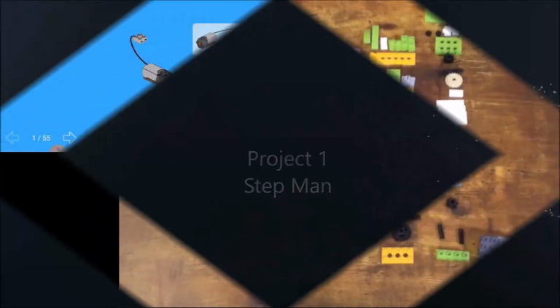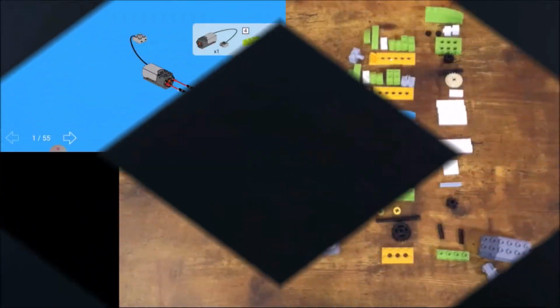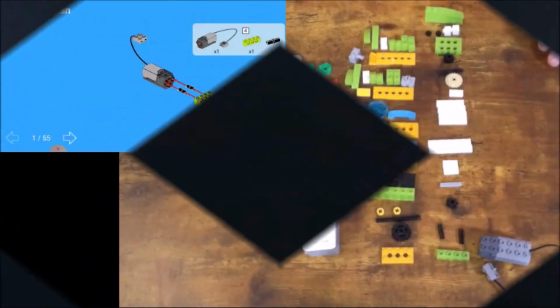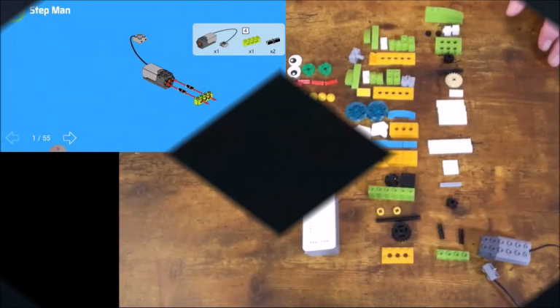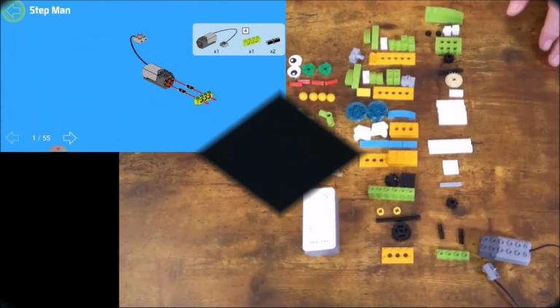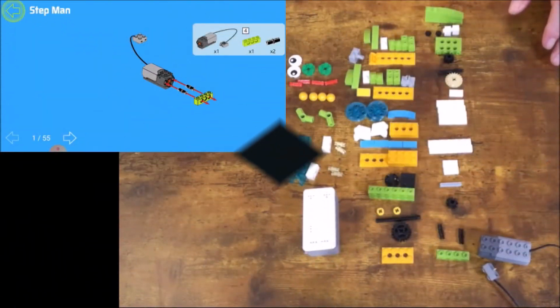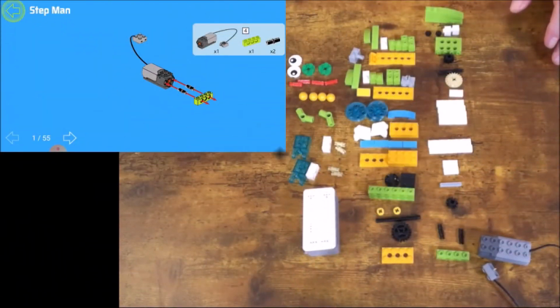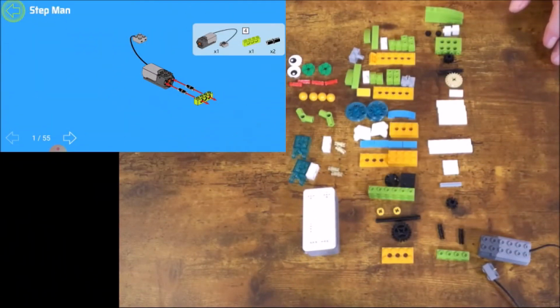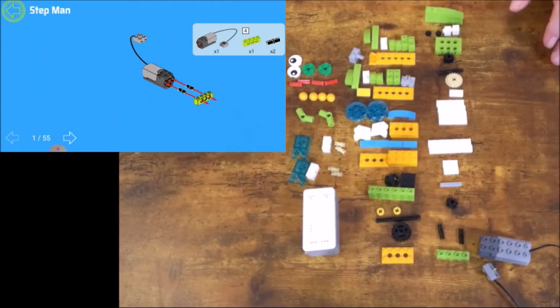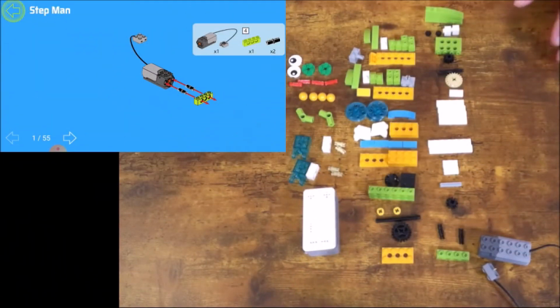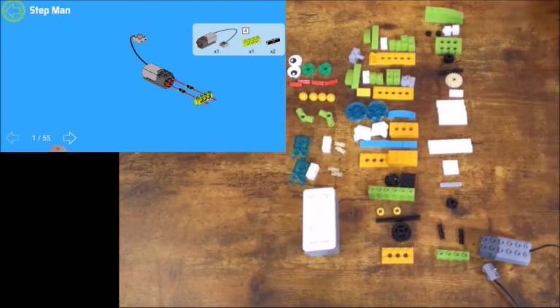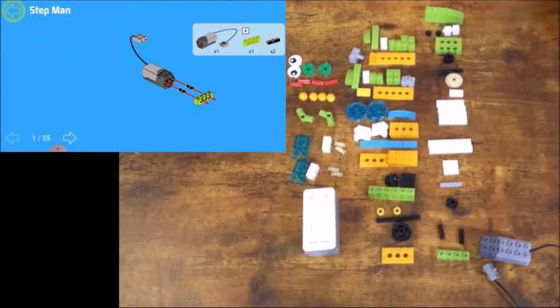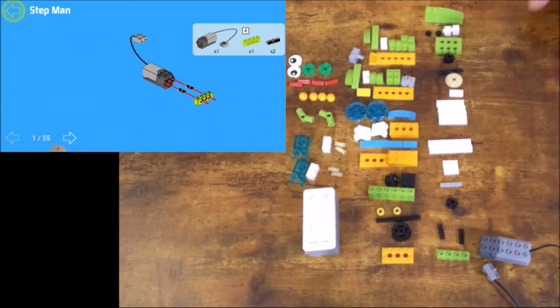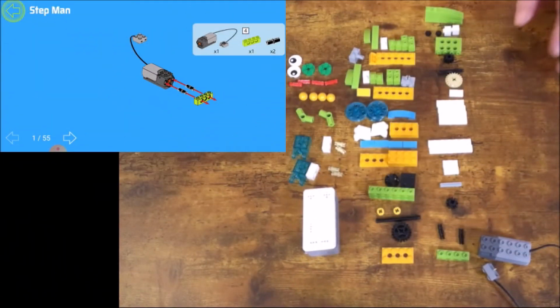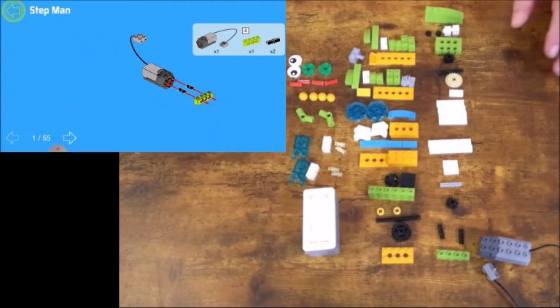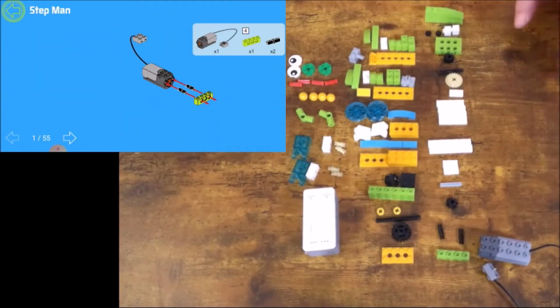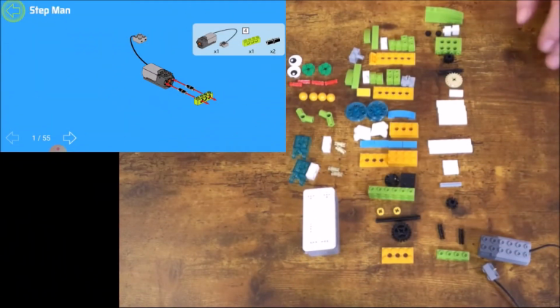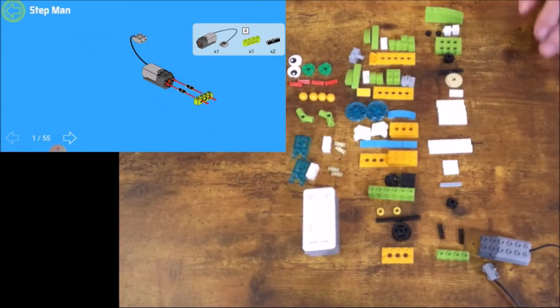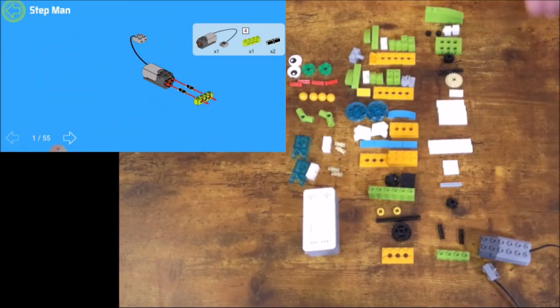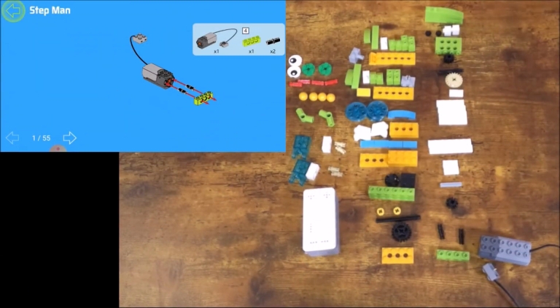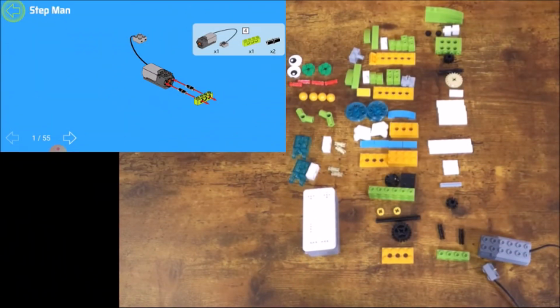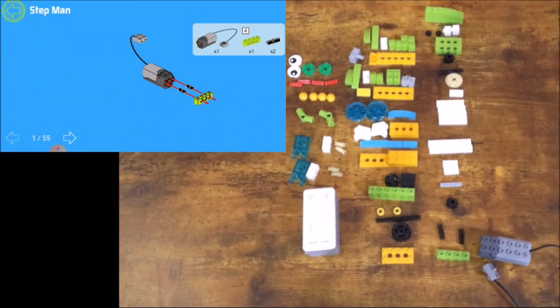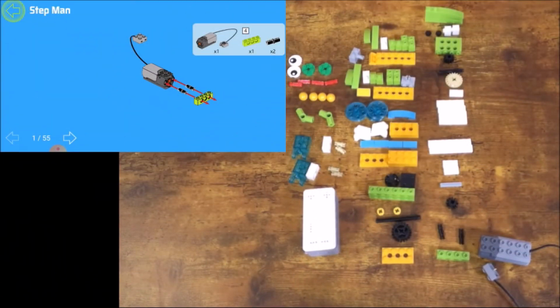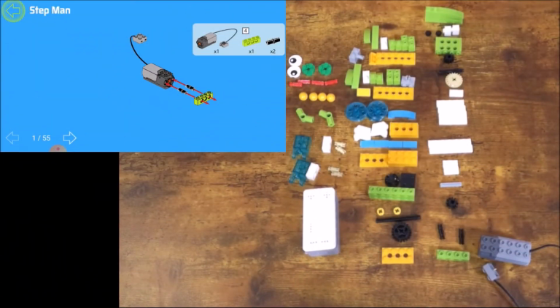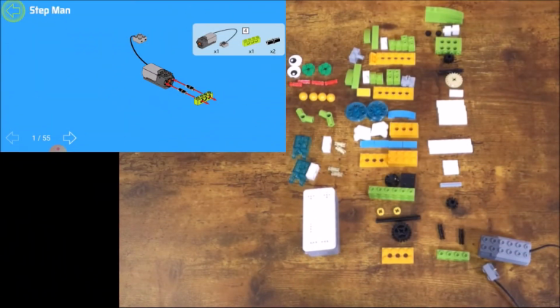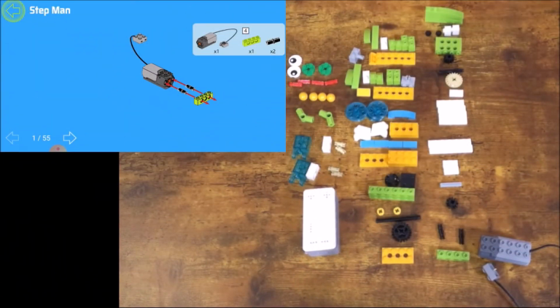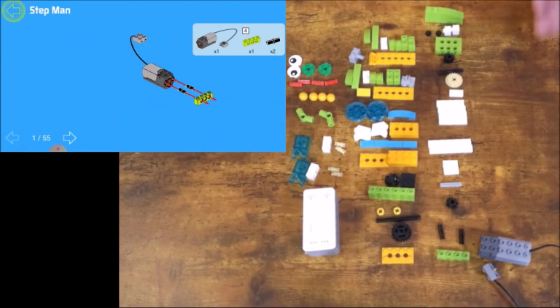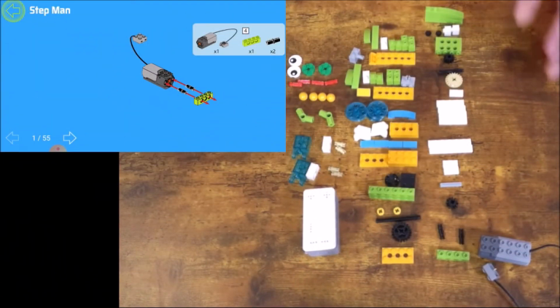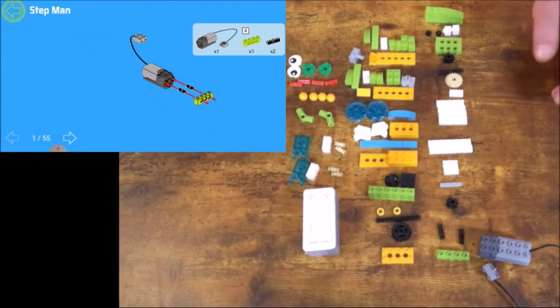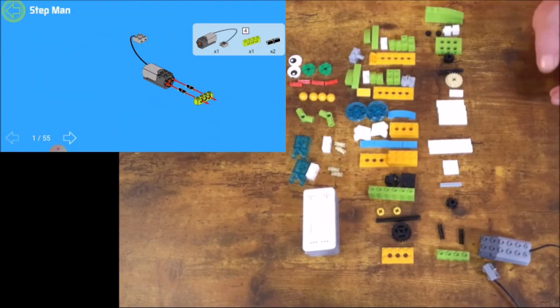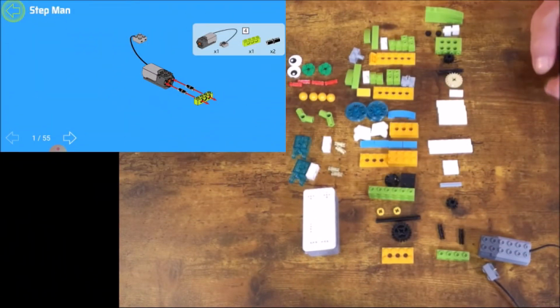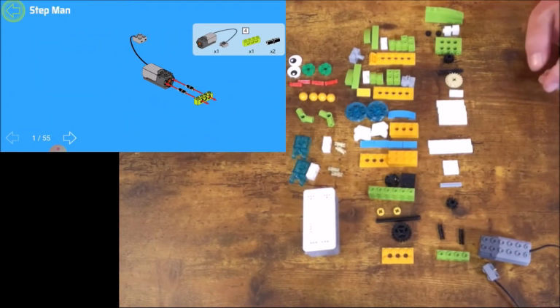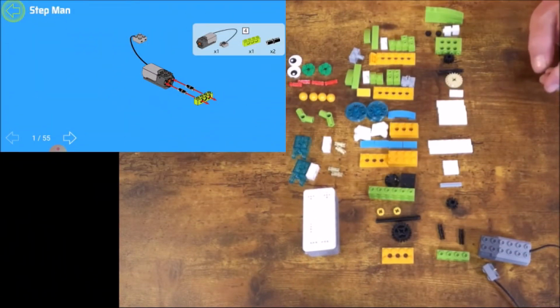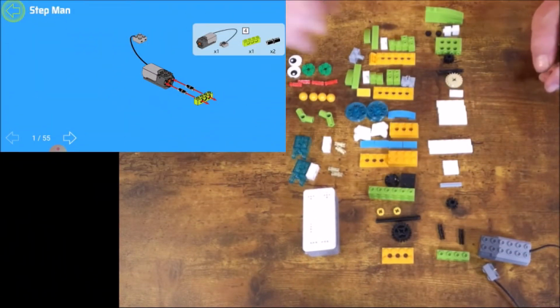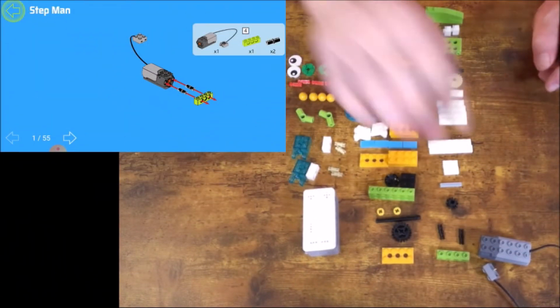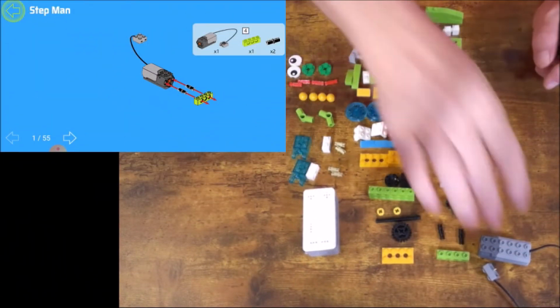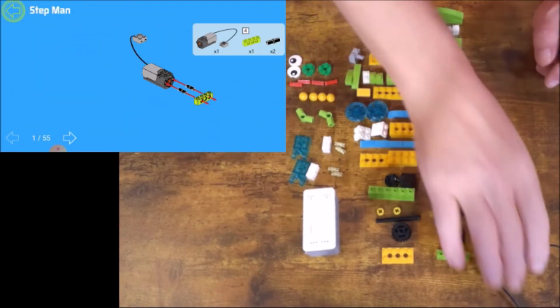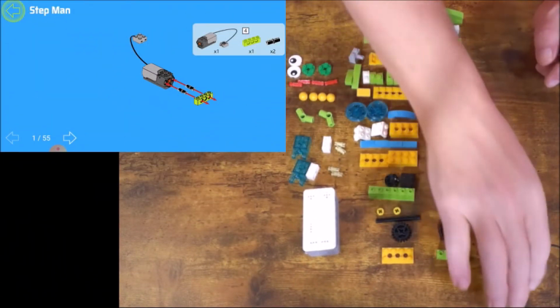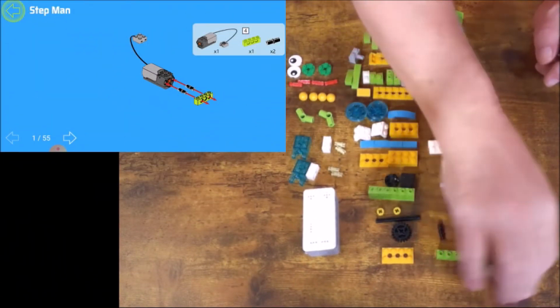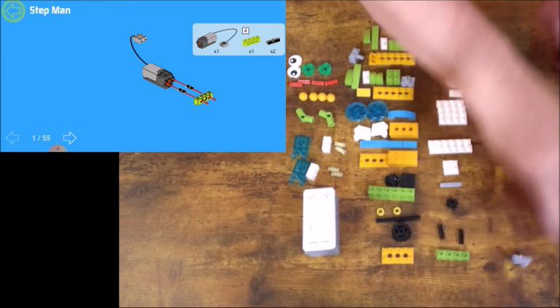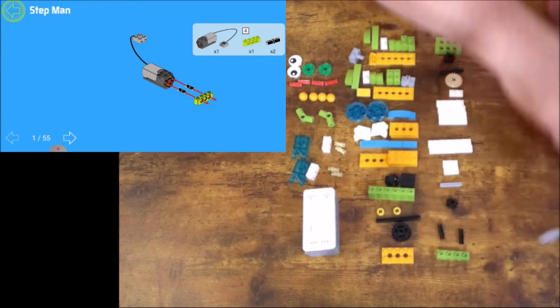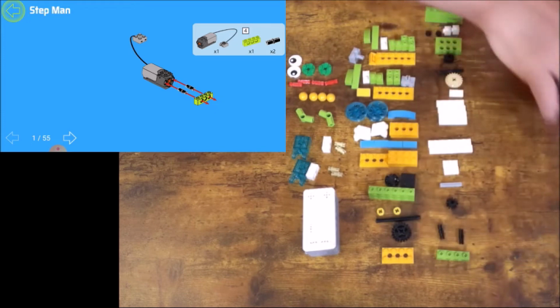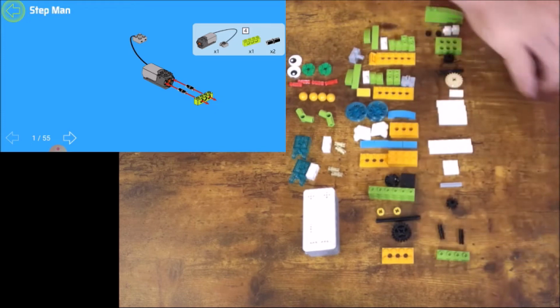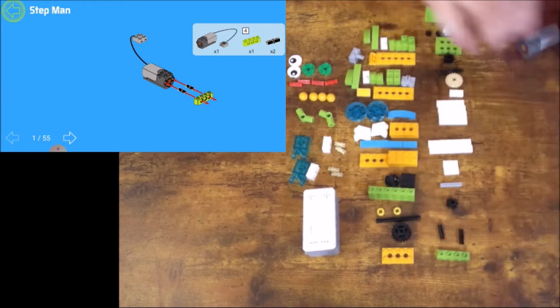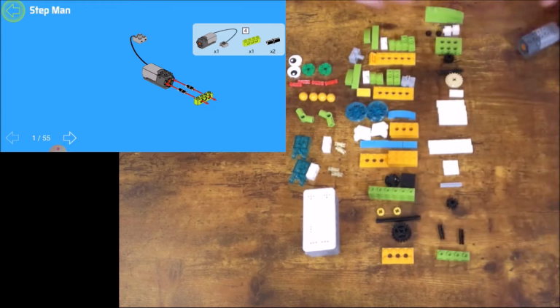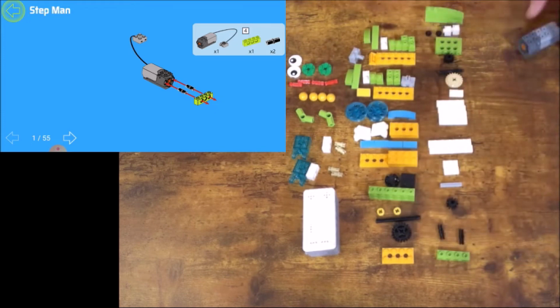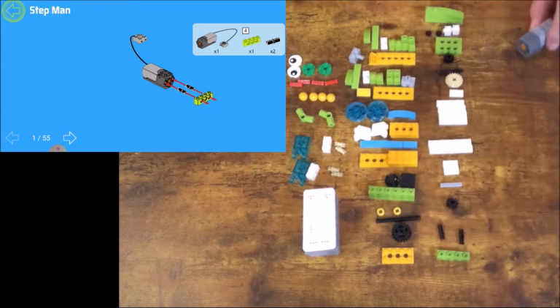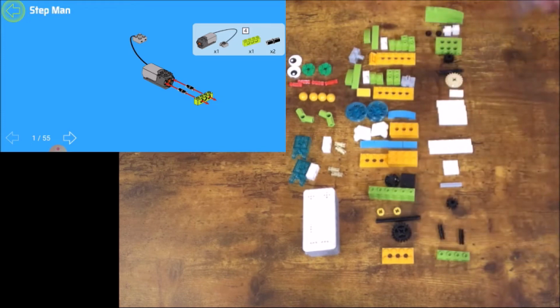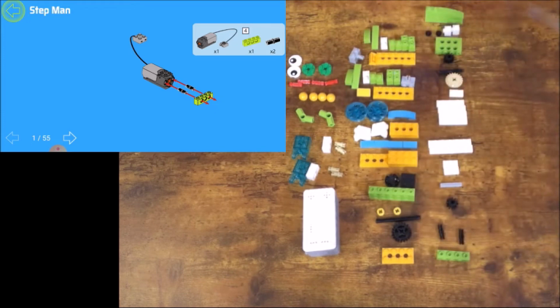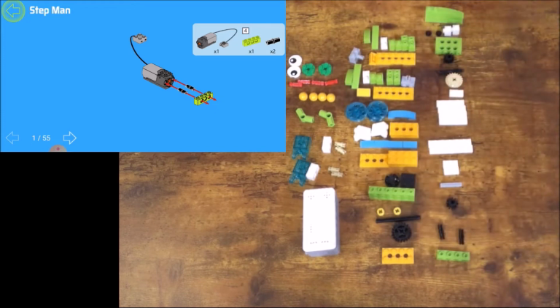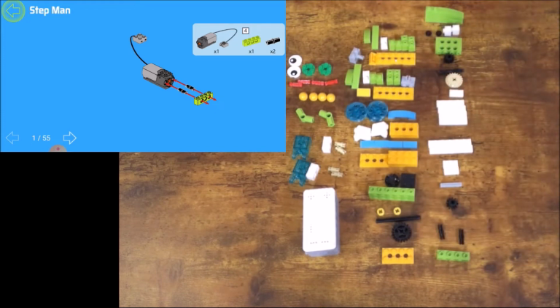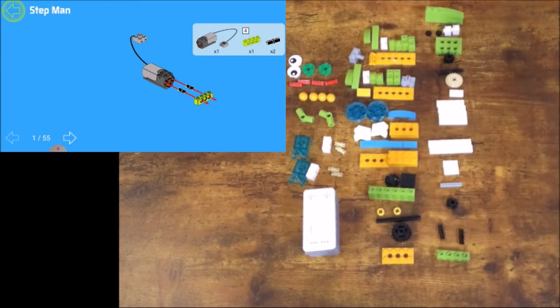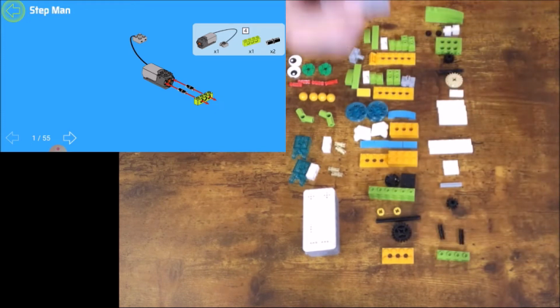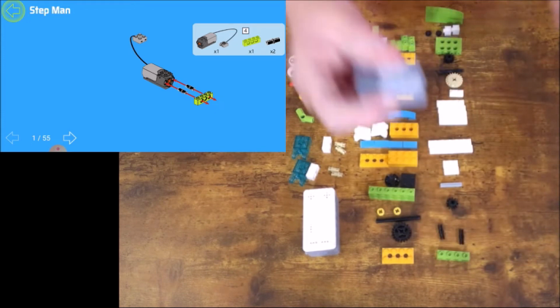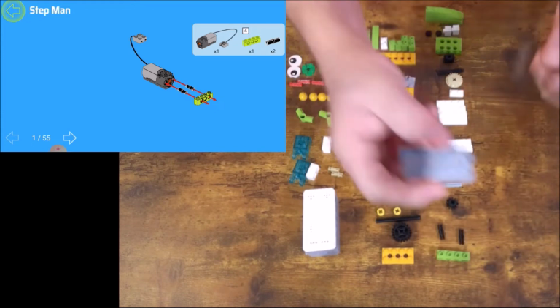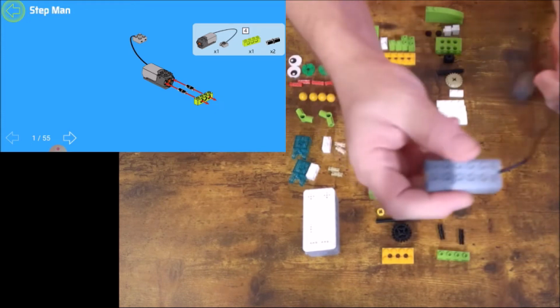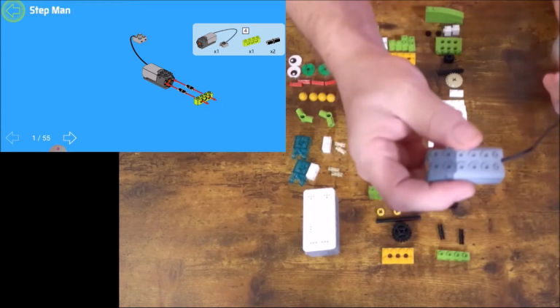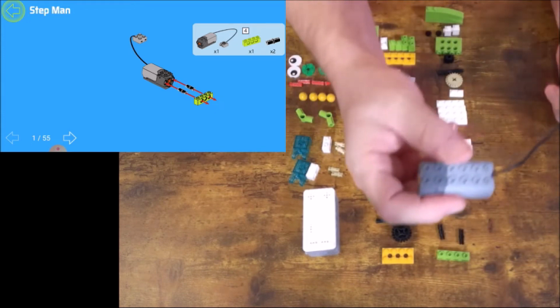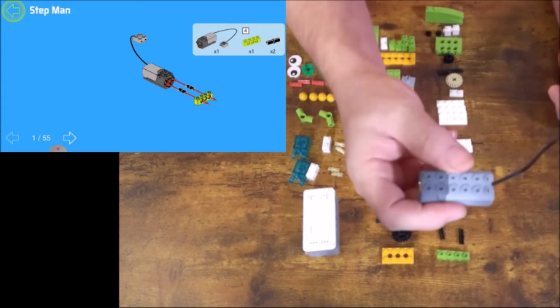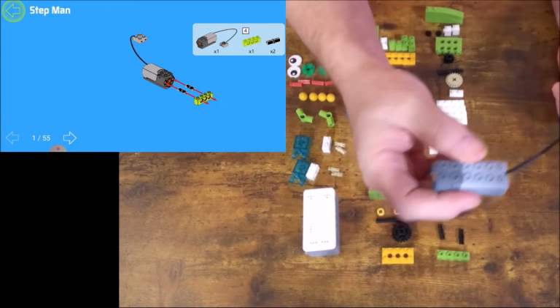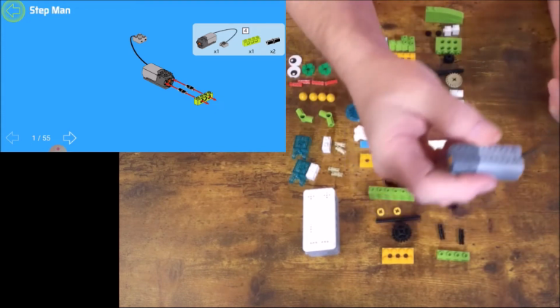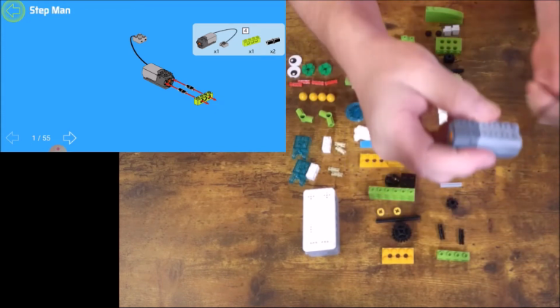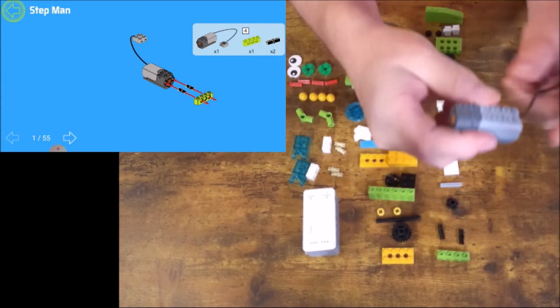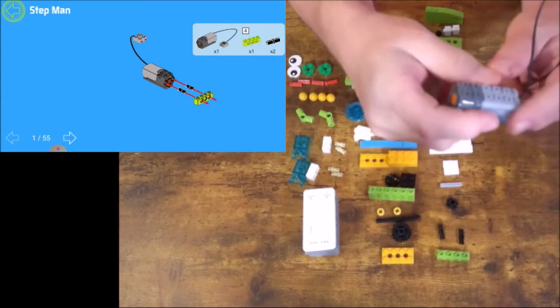Okay, so we're going to build Stepman. I'm going to start with this piece here.